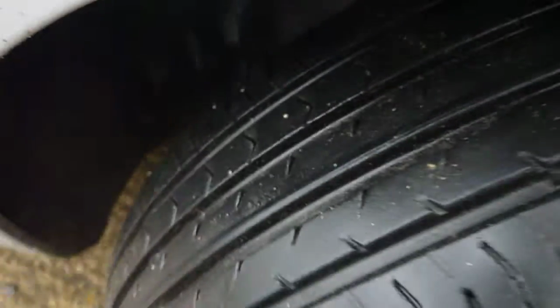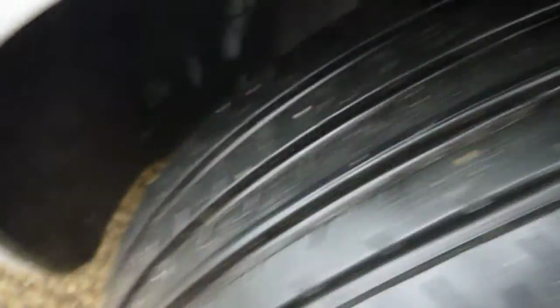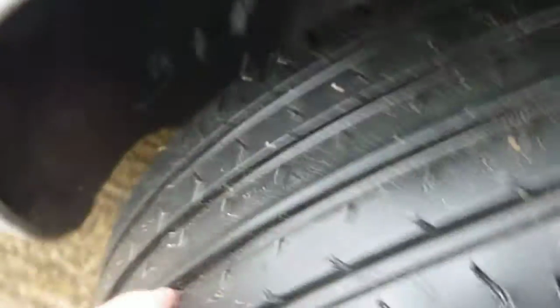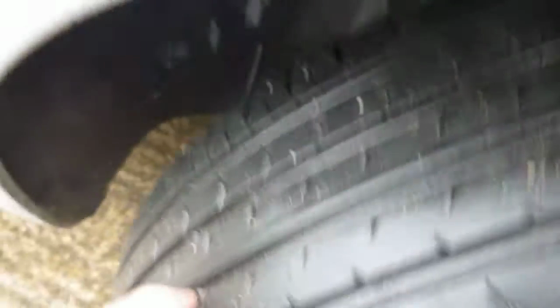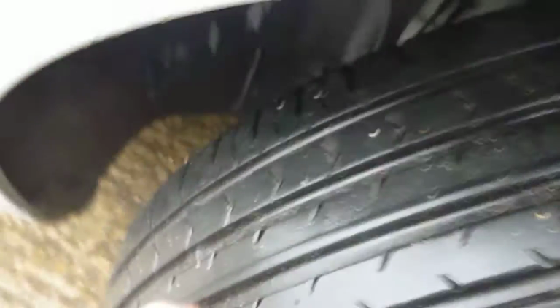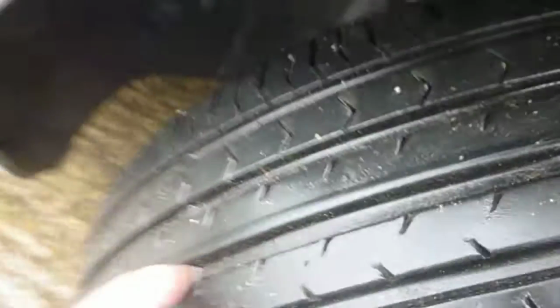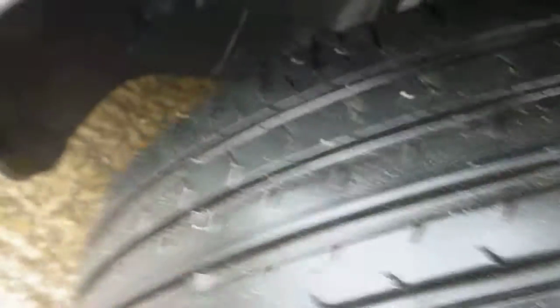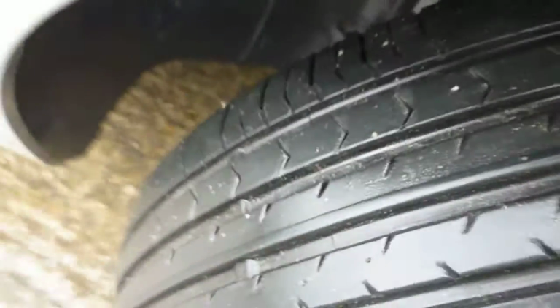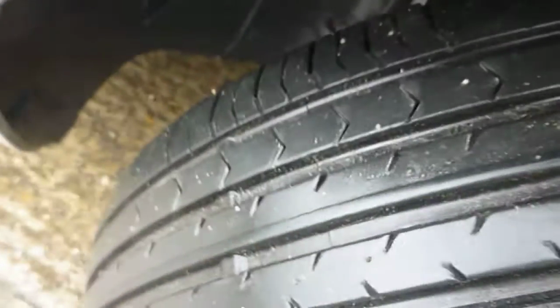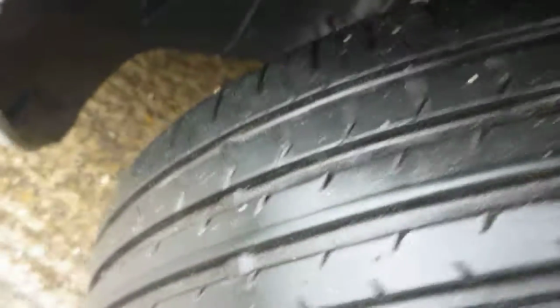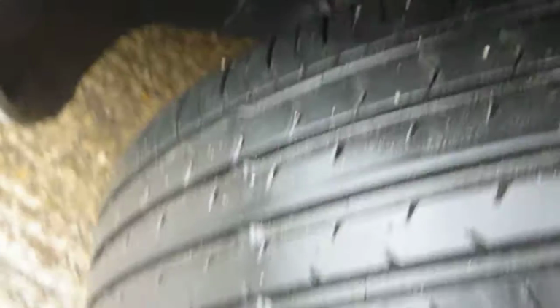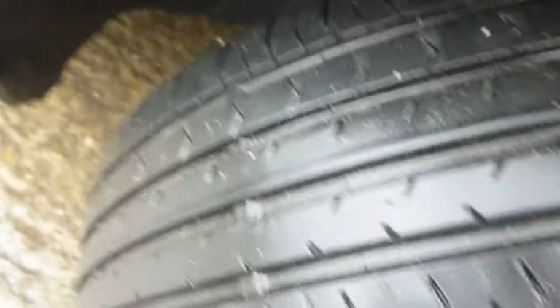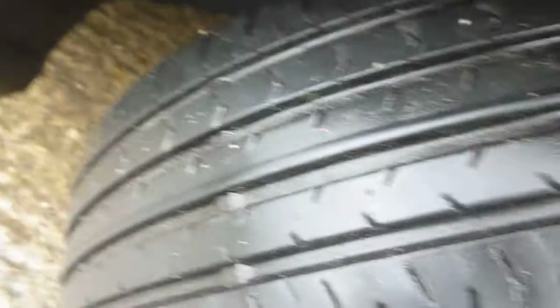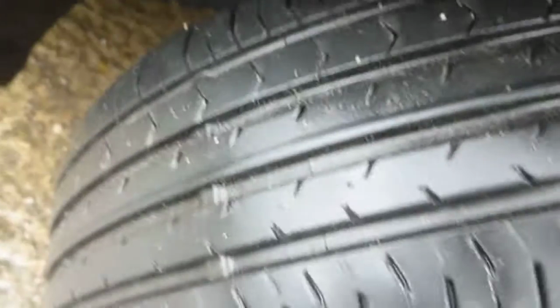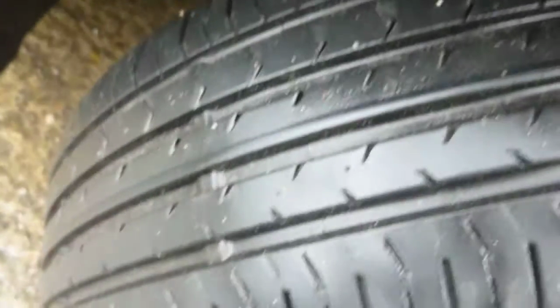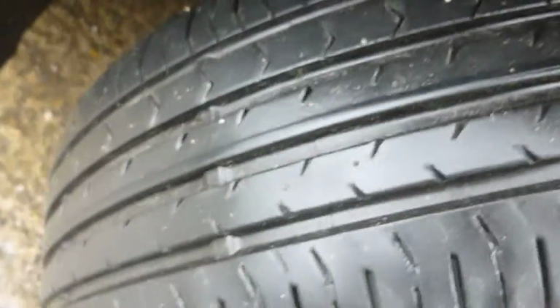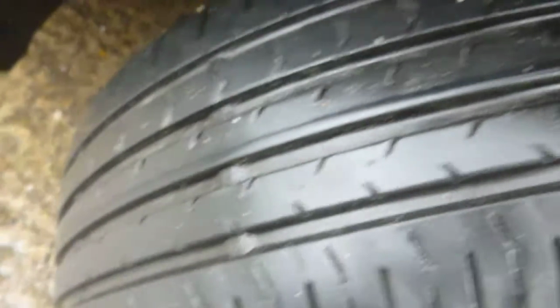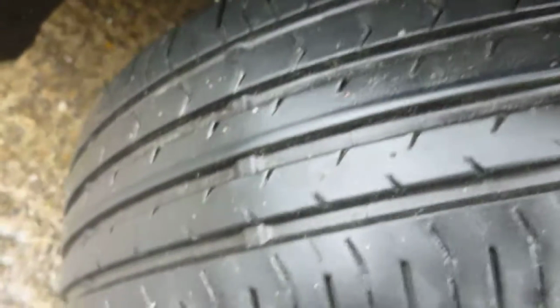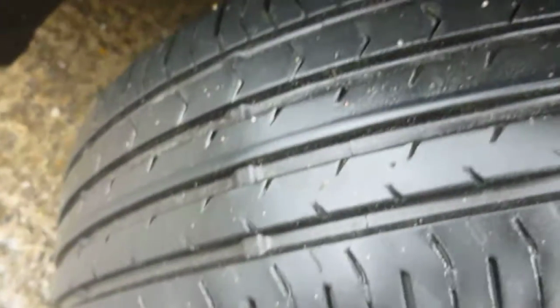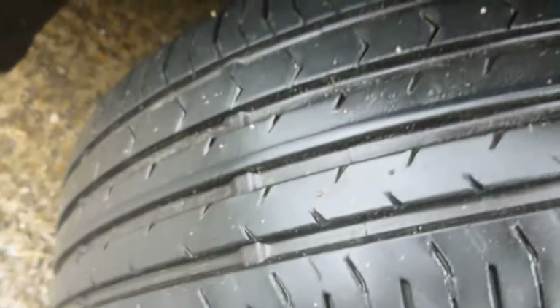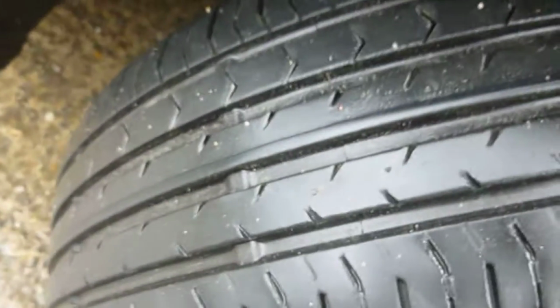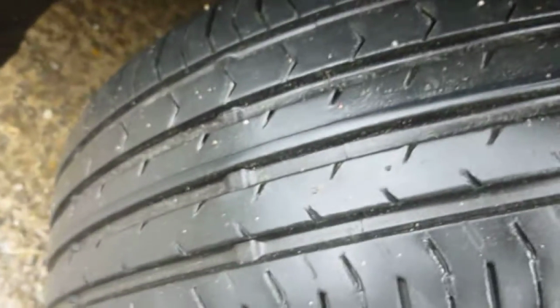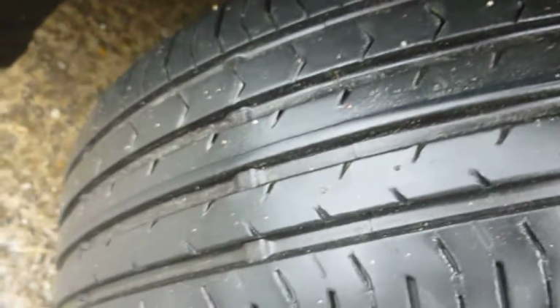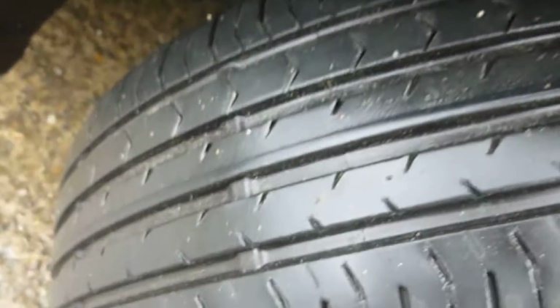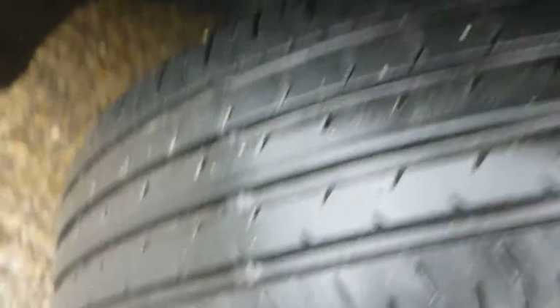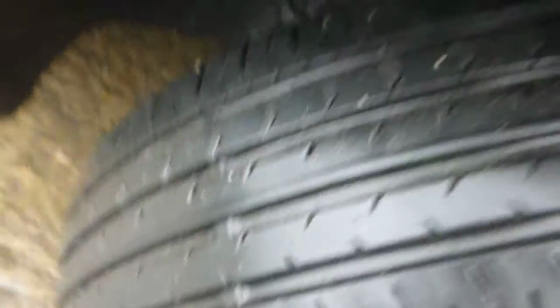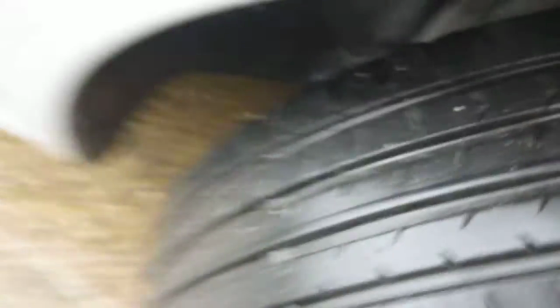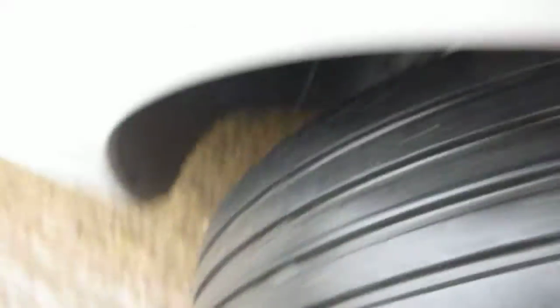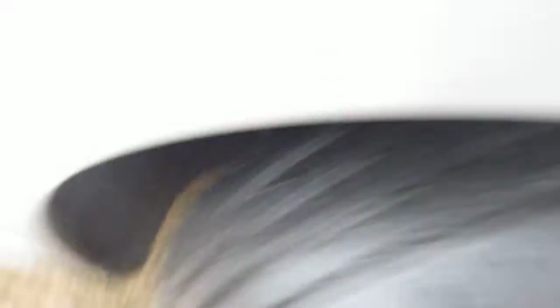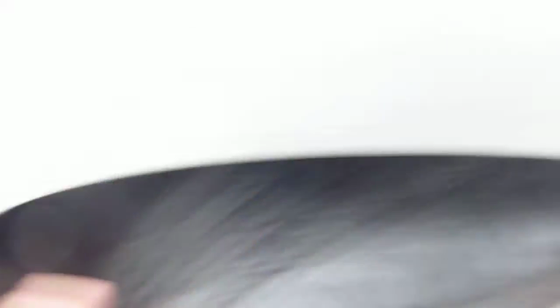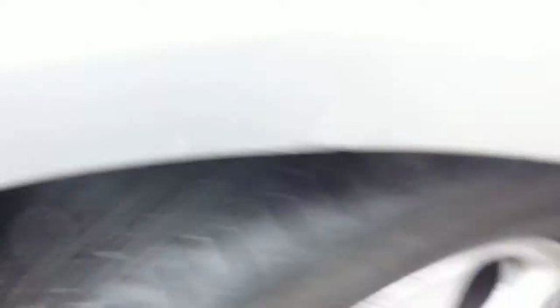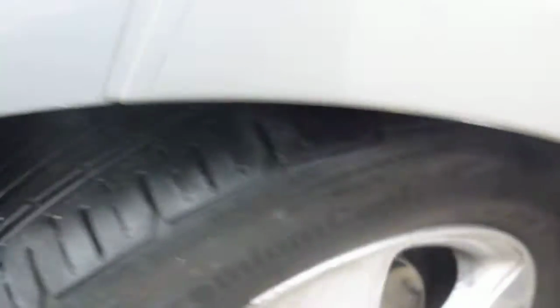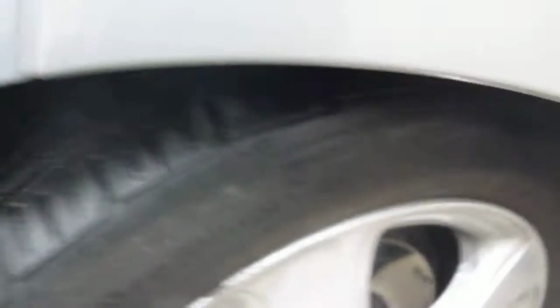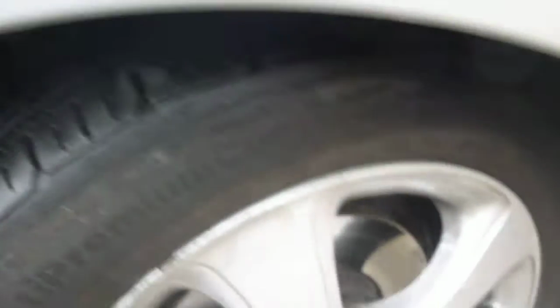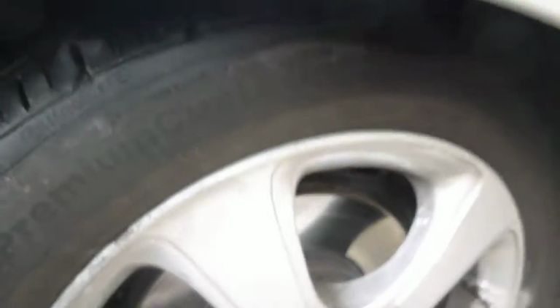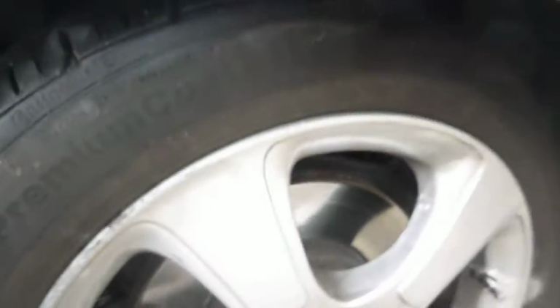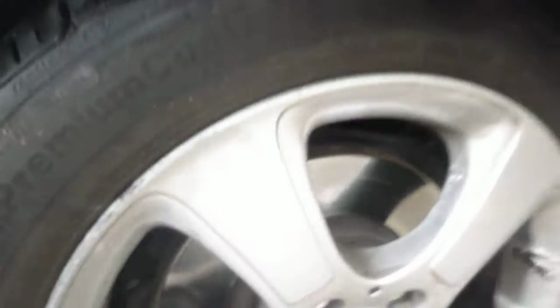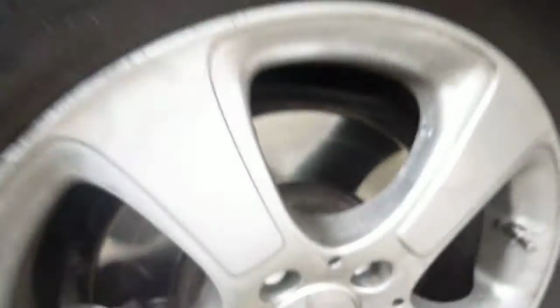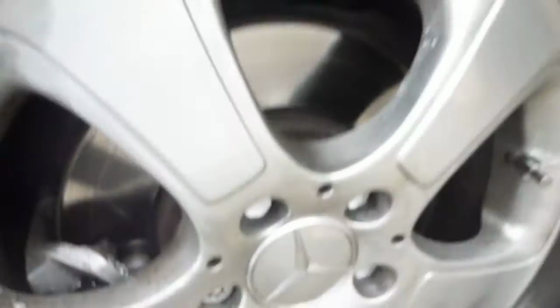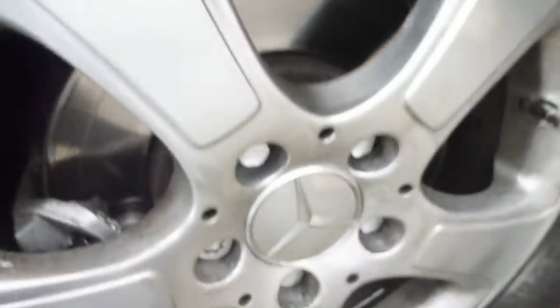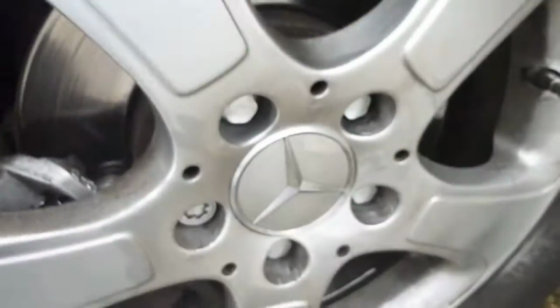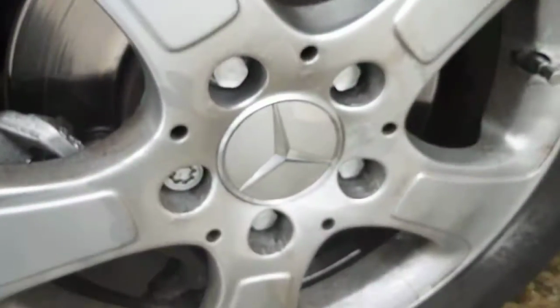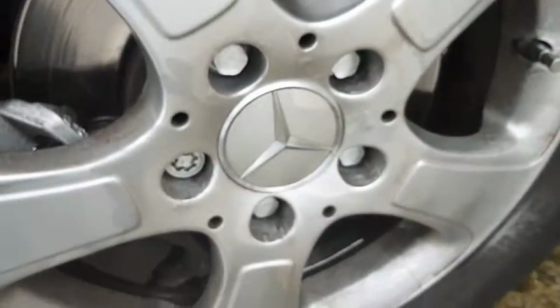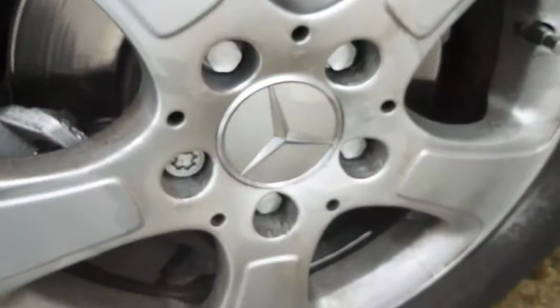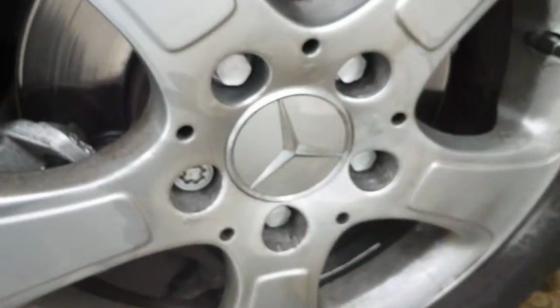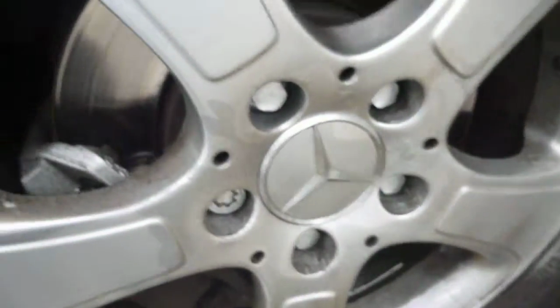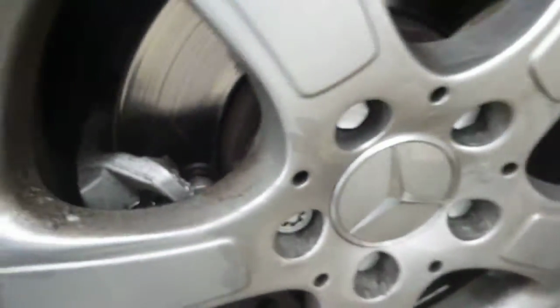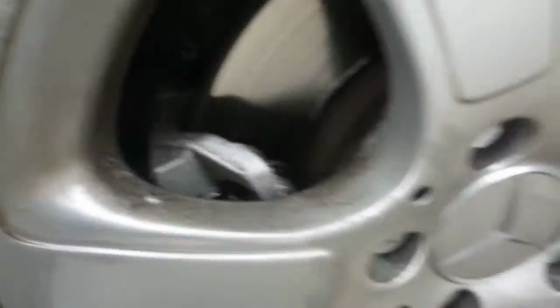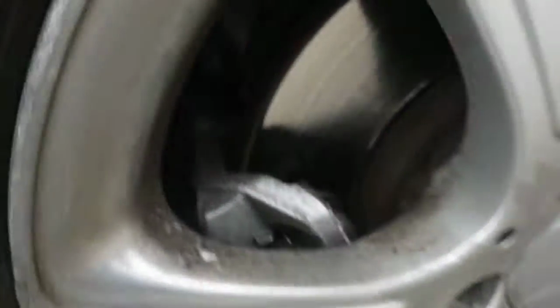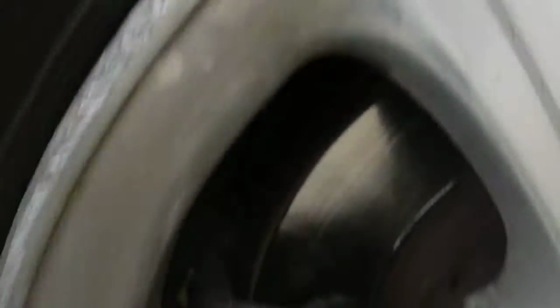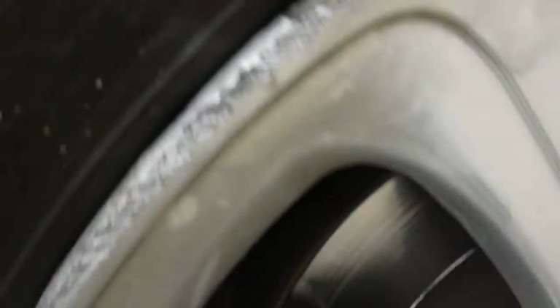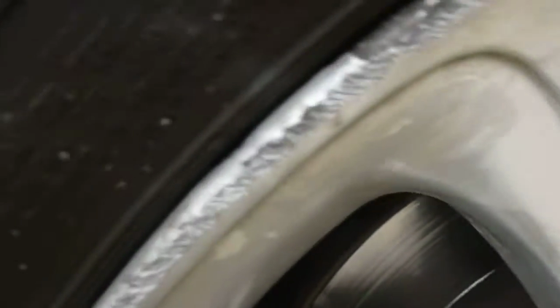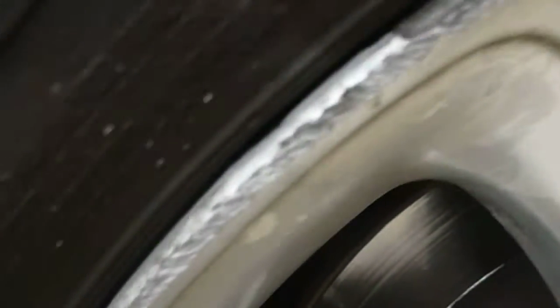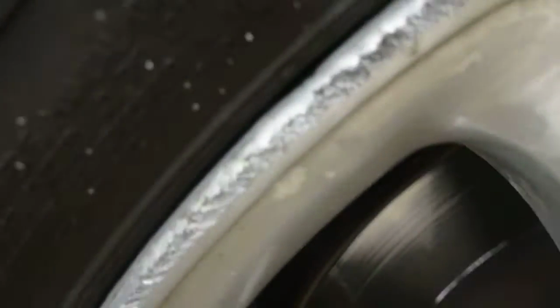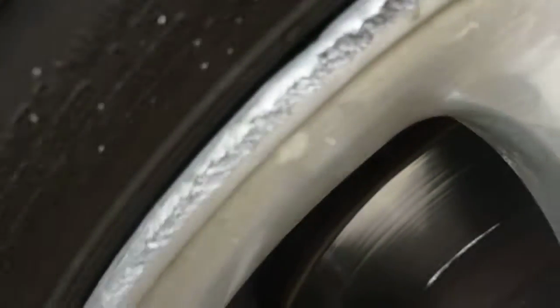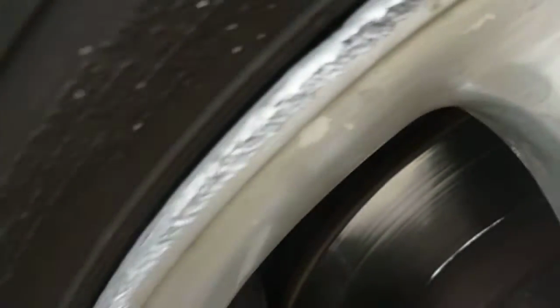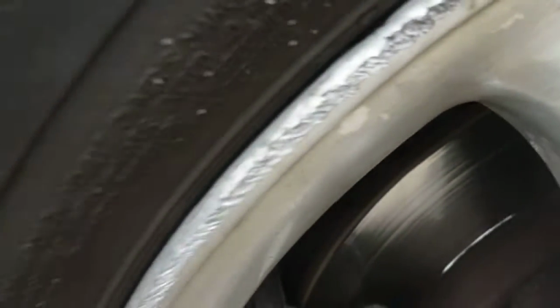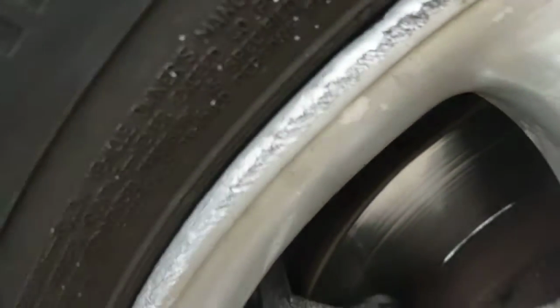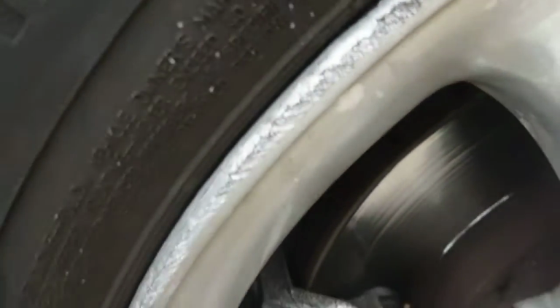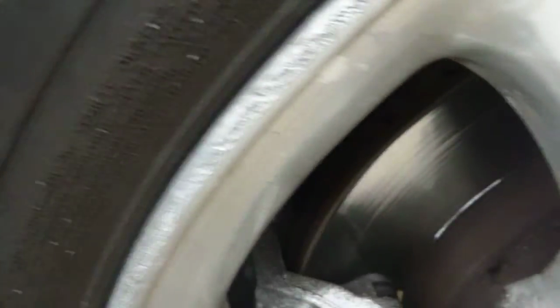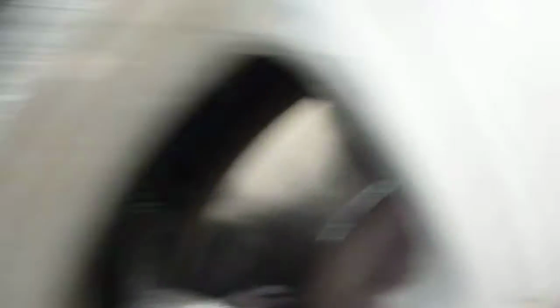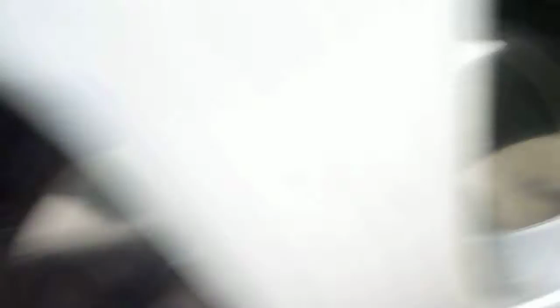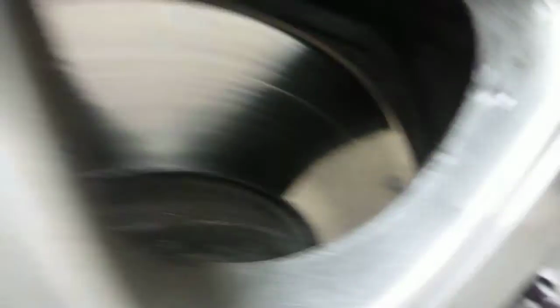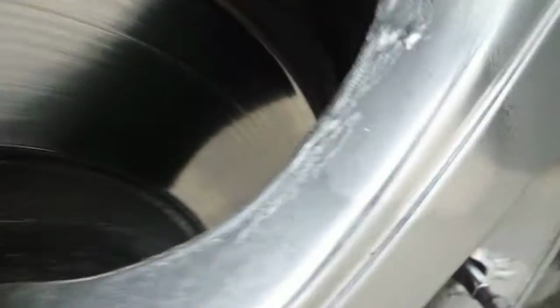Offside front tyre — you can see five to six mil of tread, and some corrosion and kerb damage to the alloy wheel.